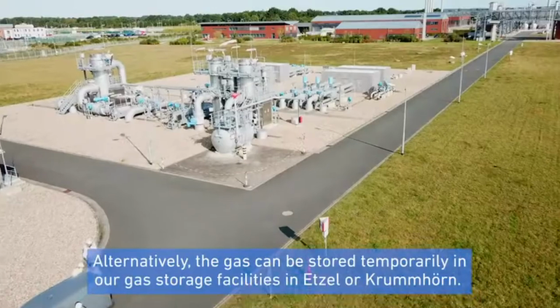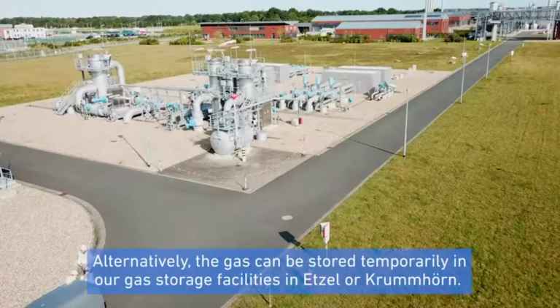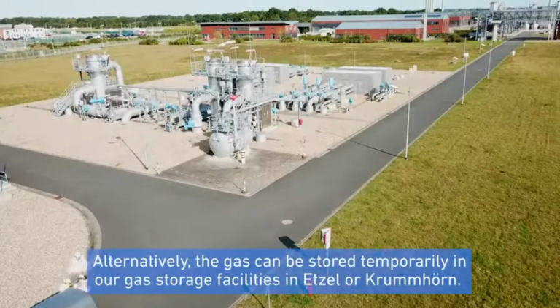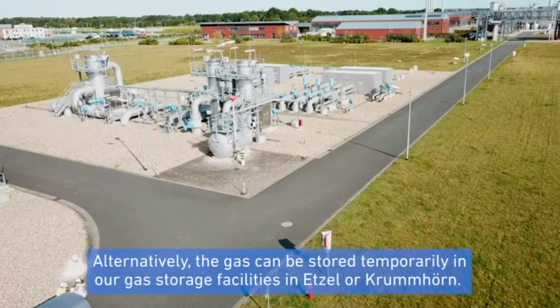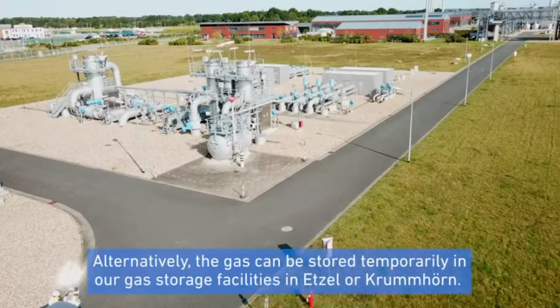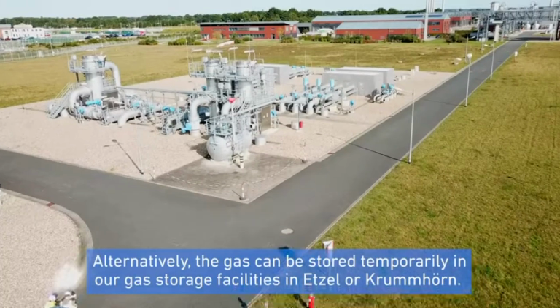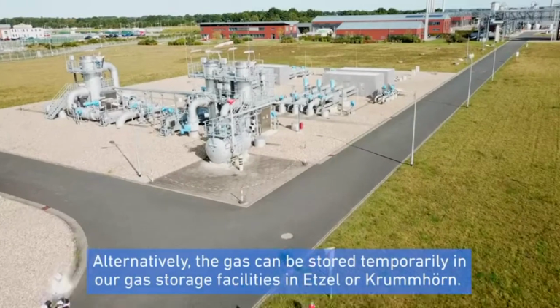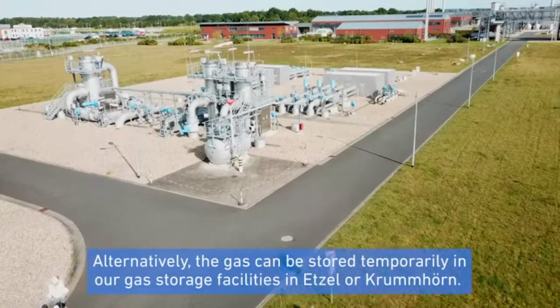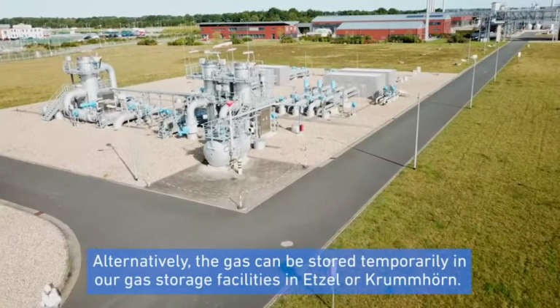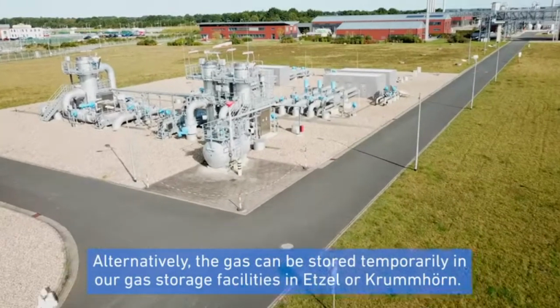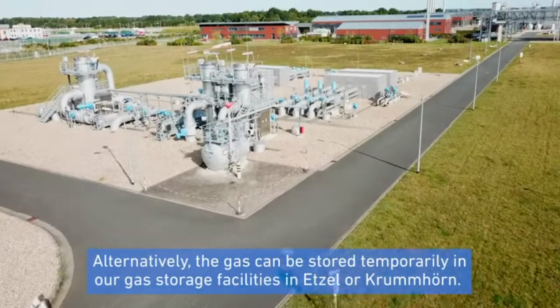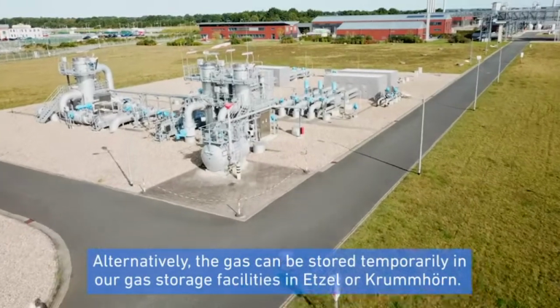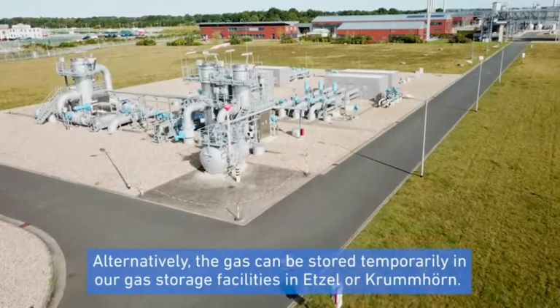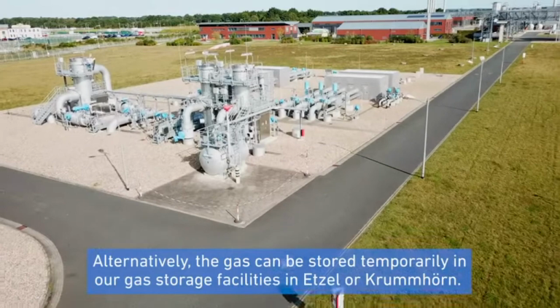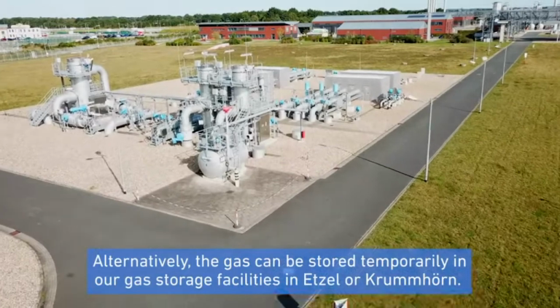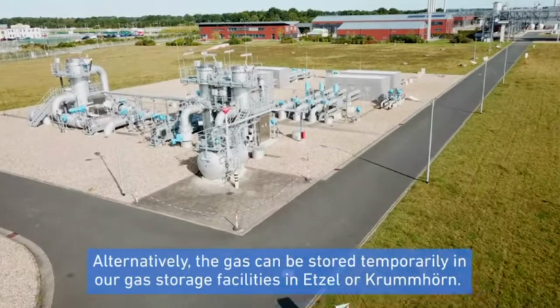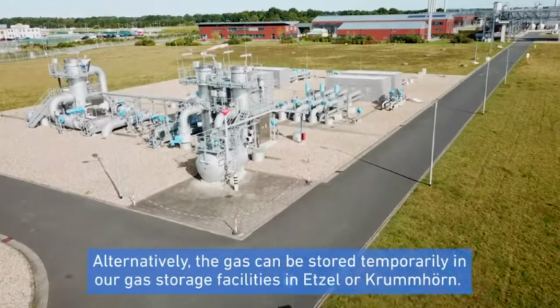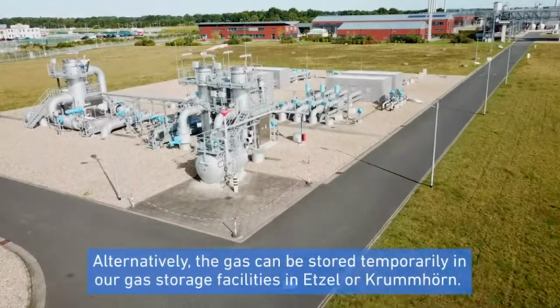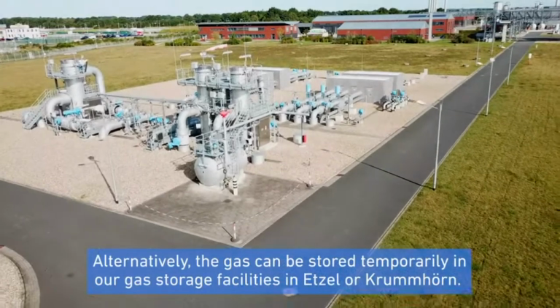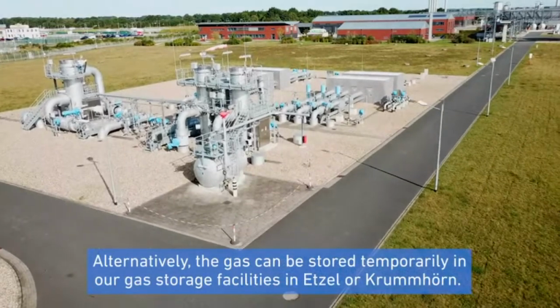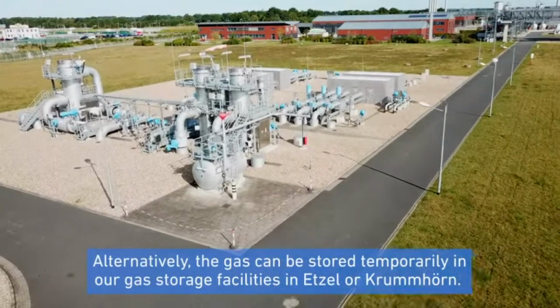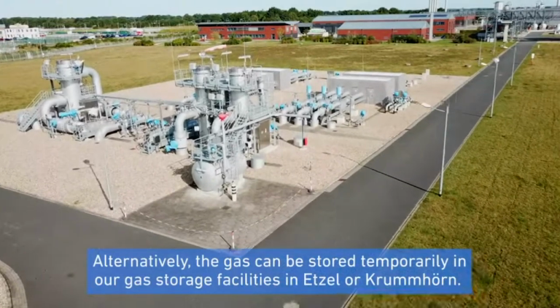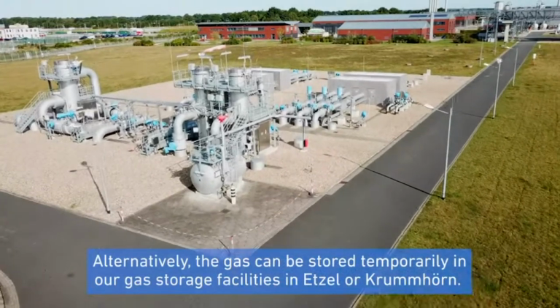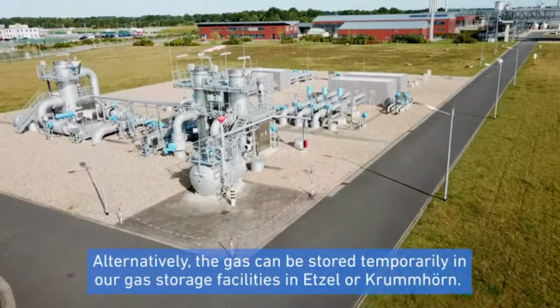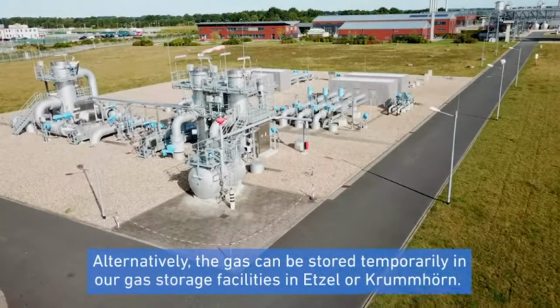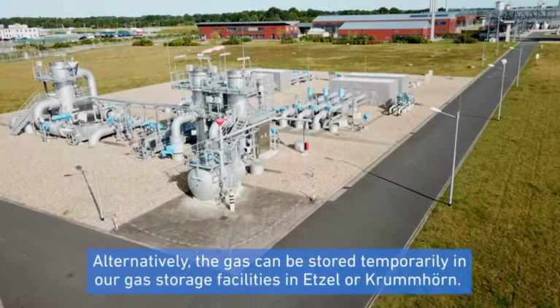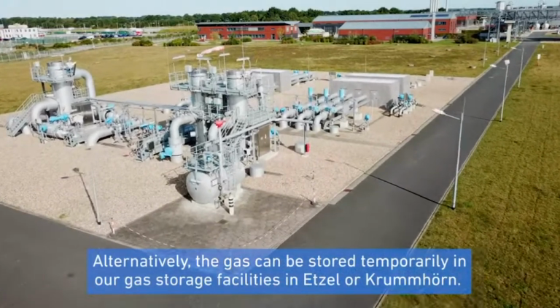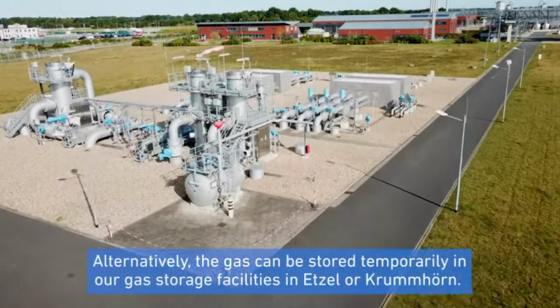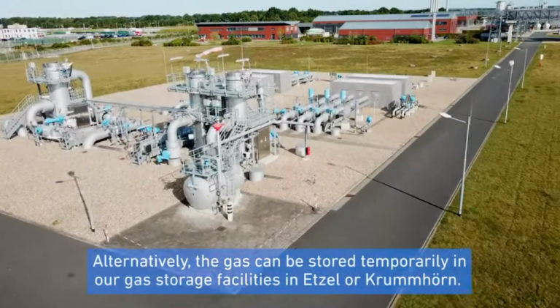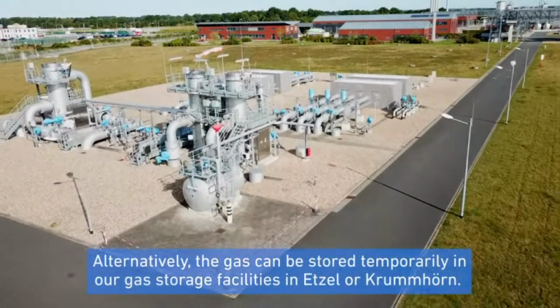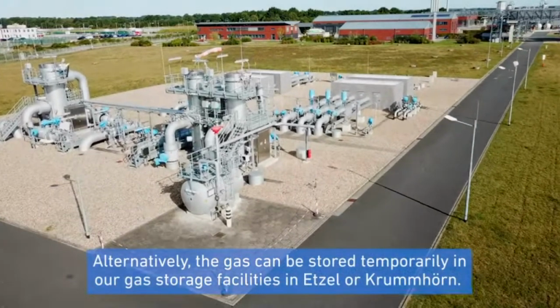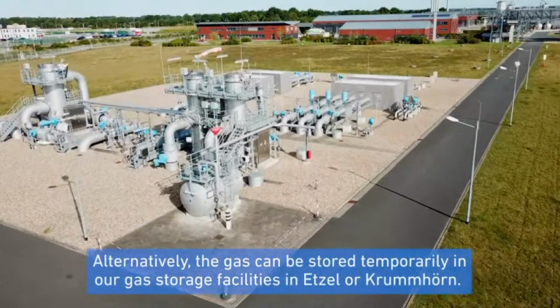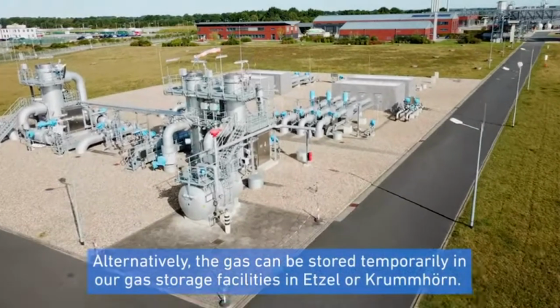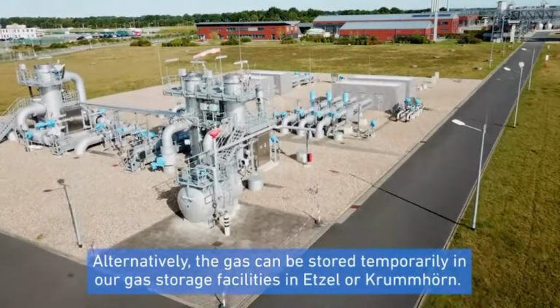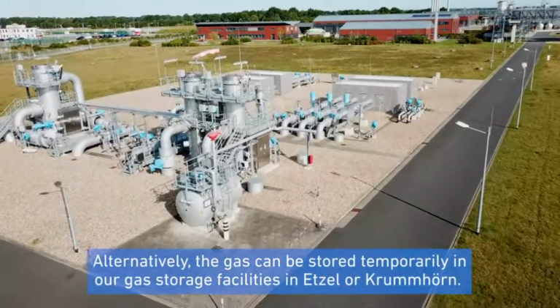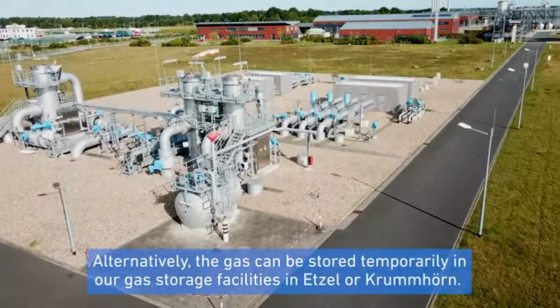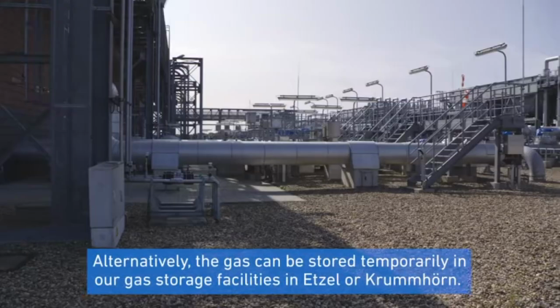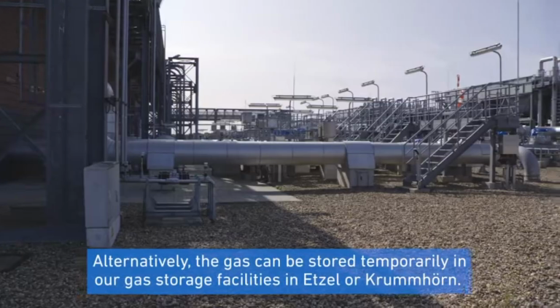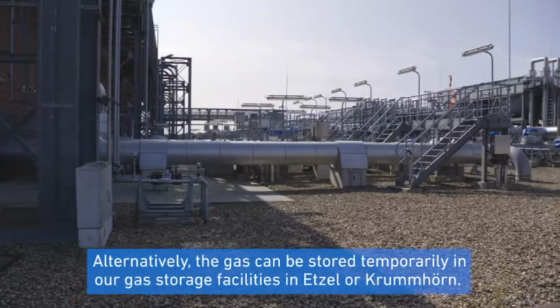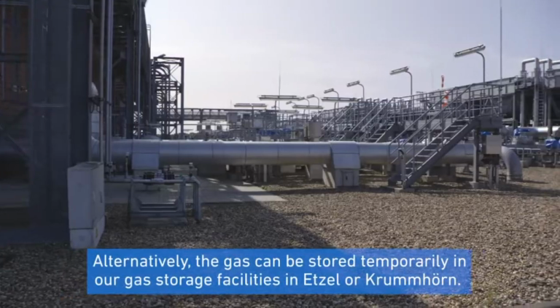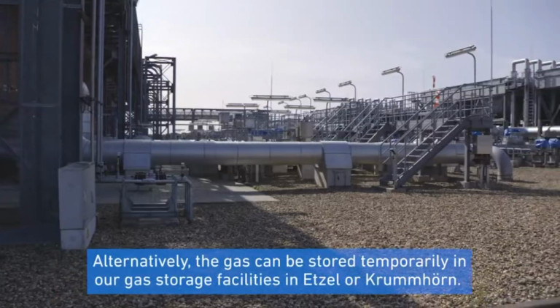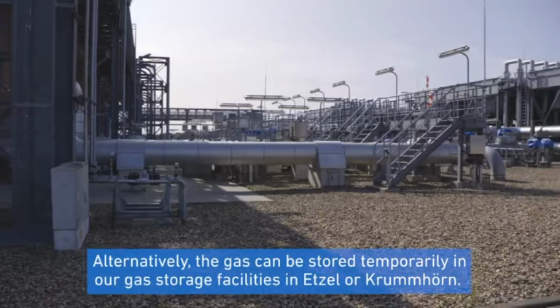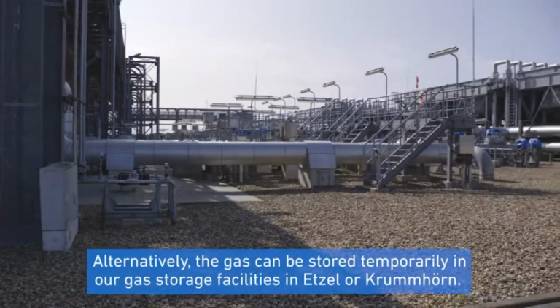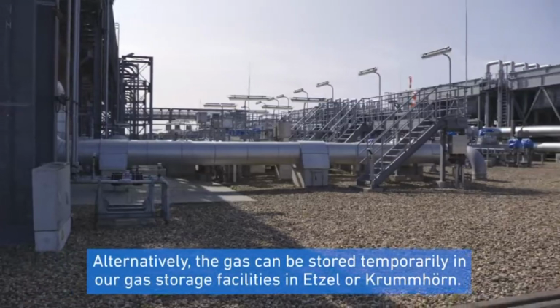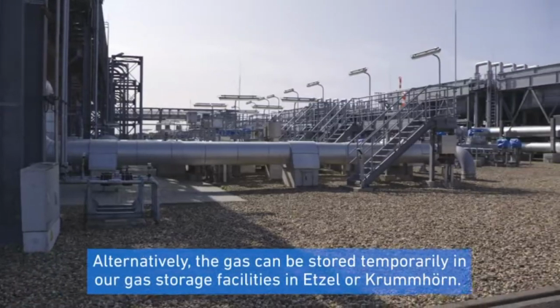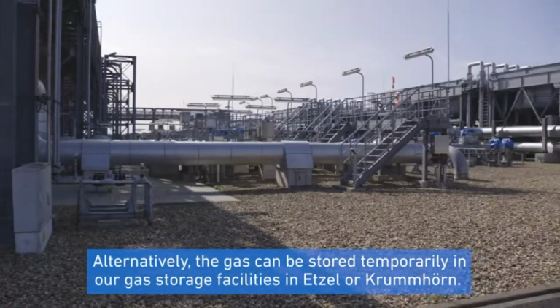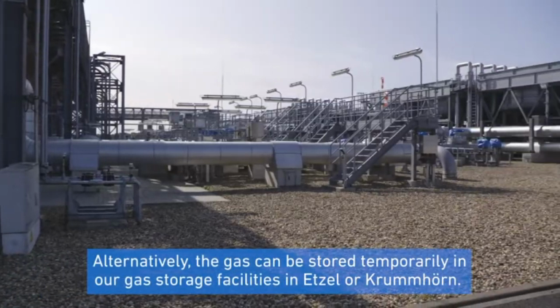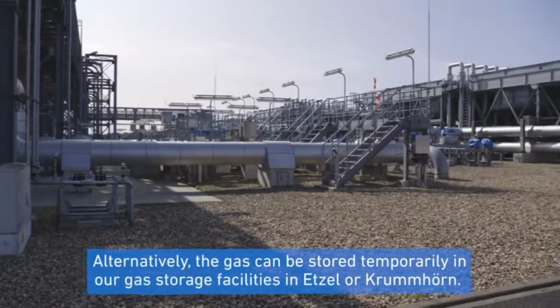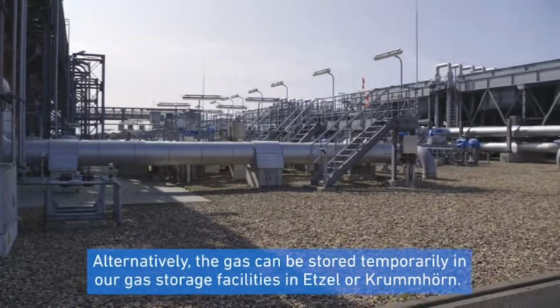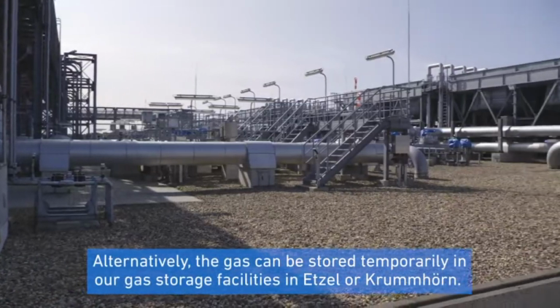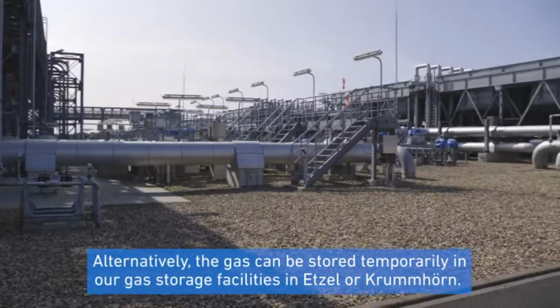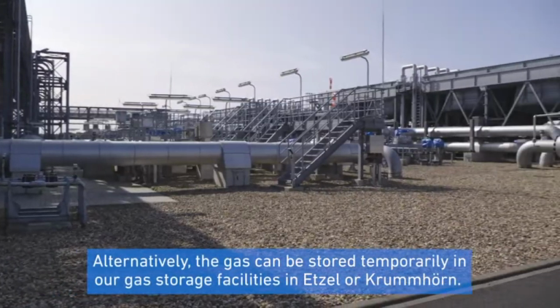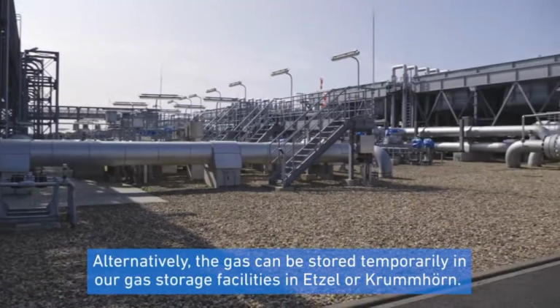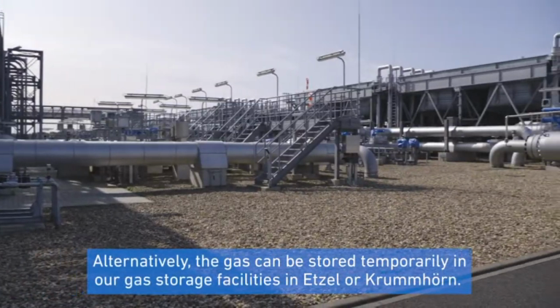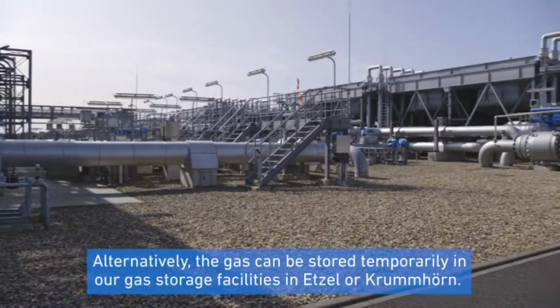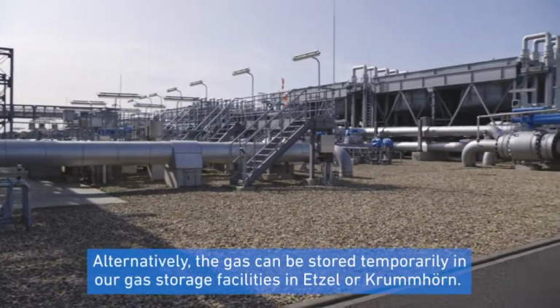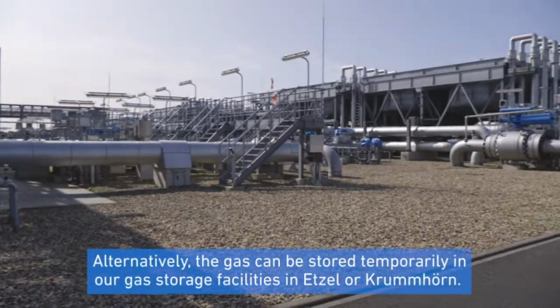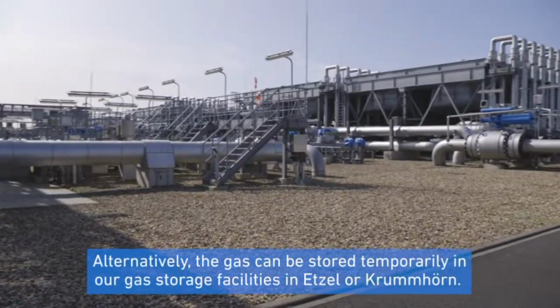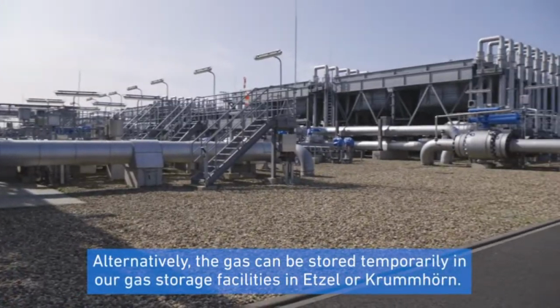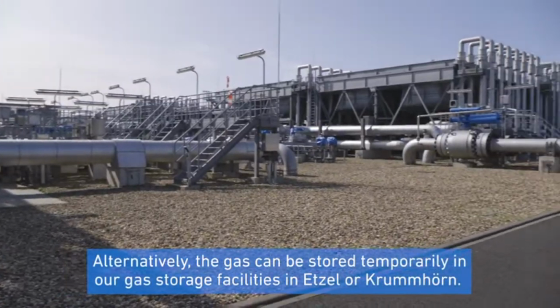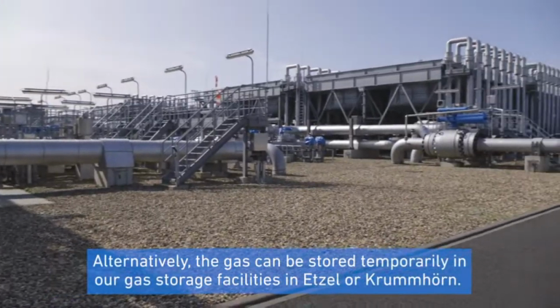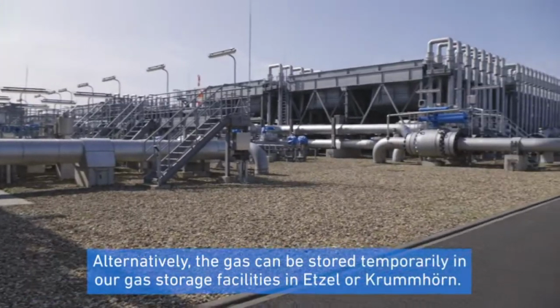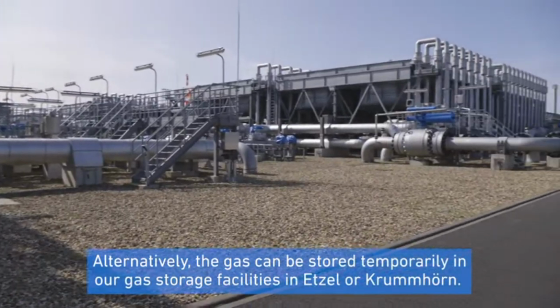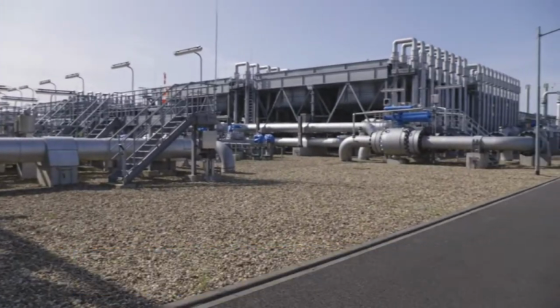Alternatively, the gas can be stored temporarily in our gas storage facilities in Etzel or Krummhörn.